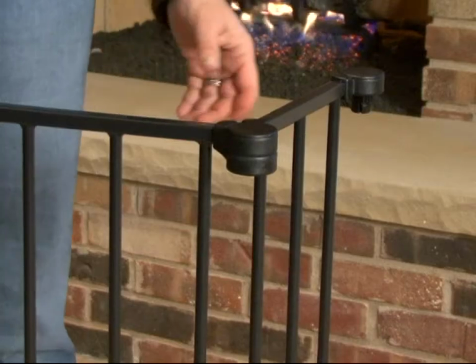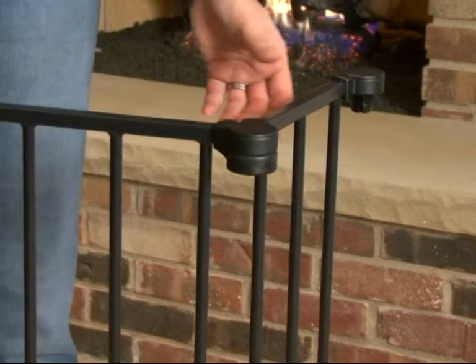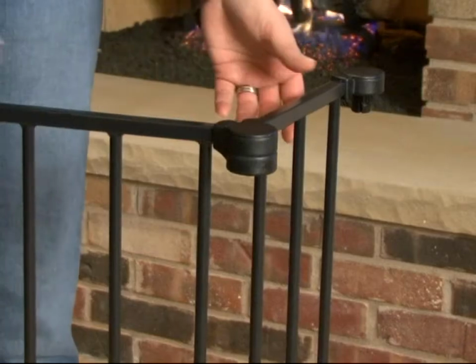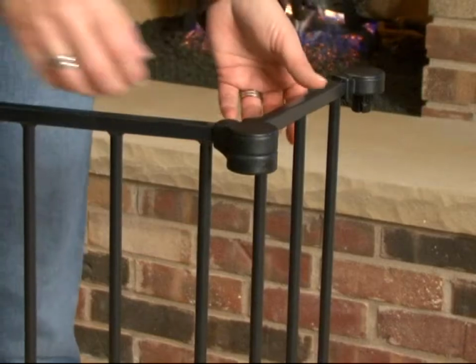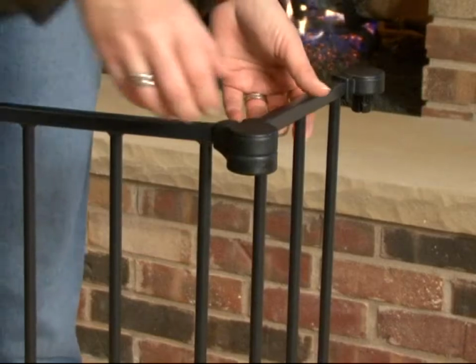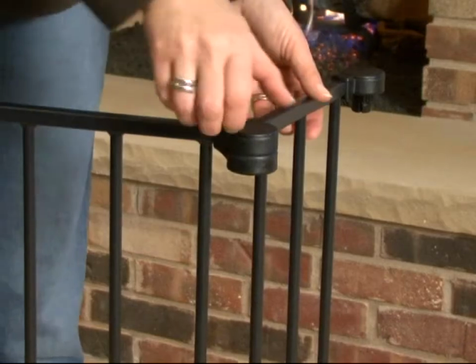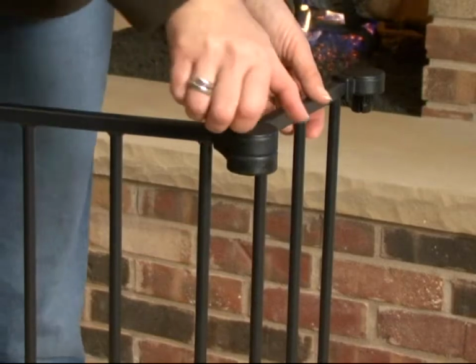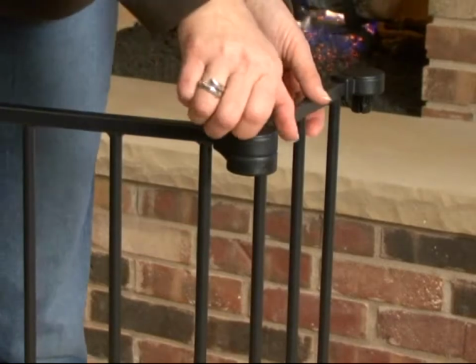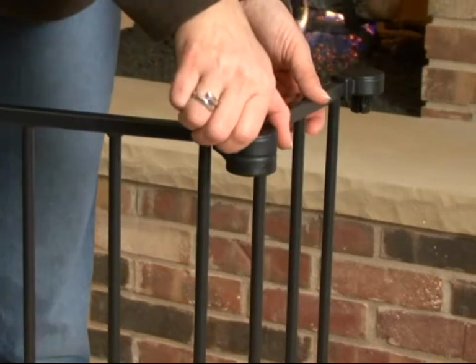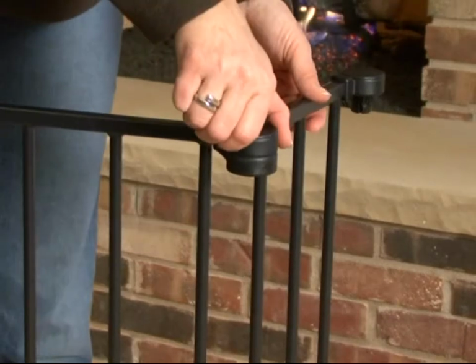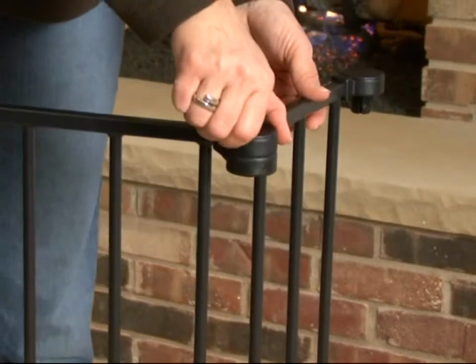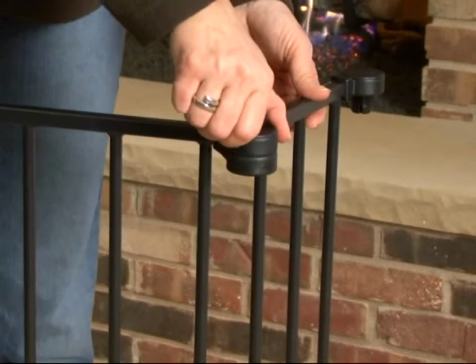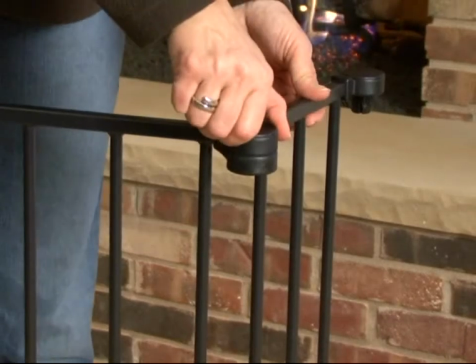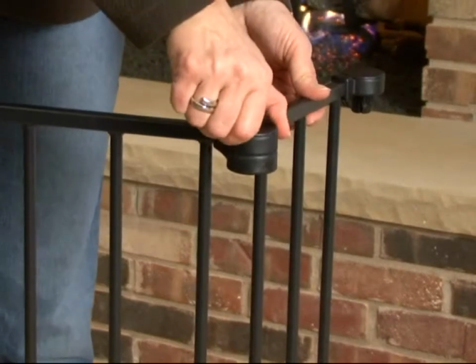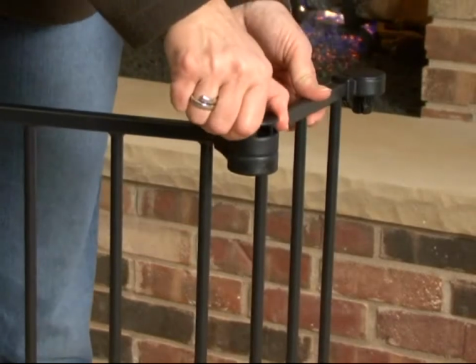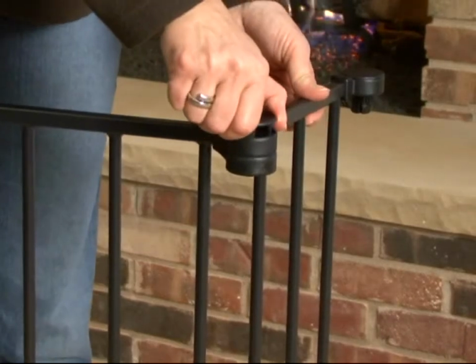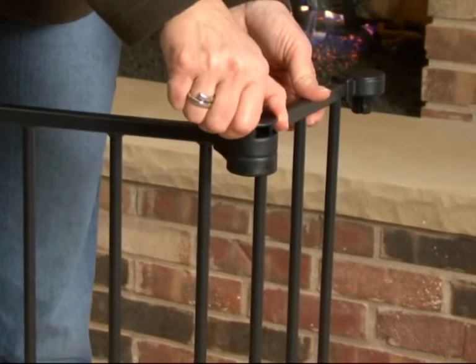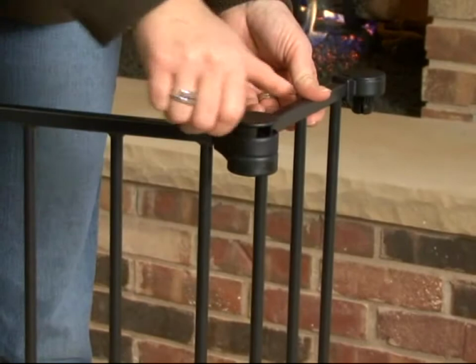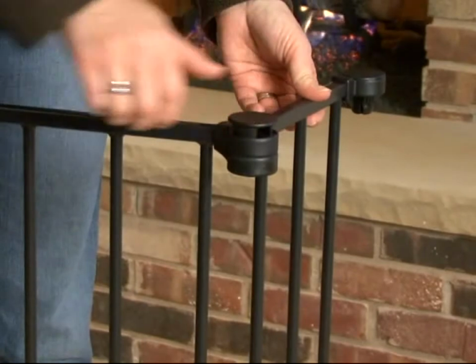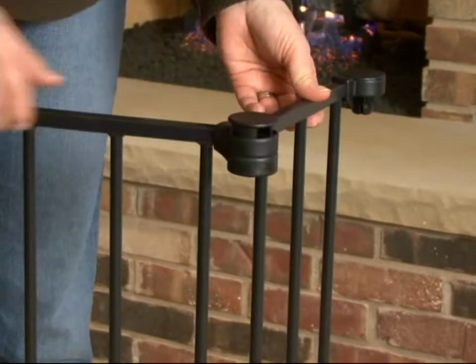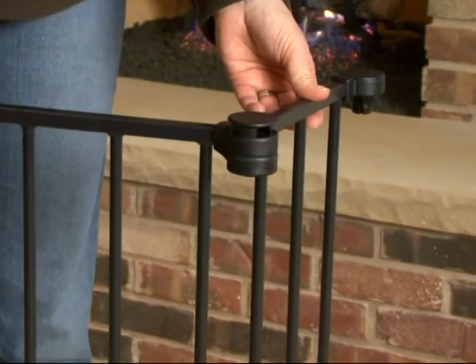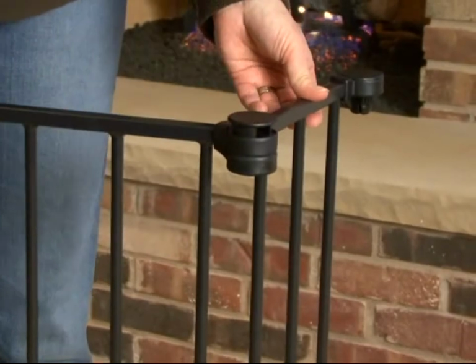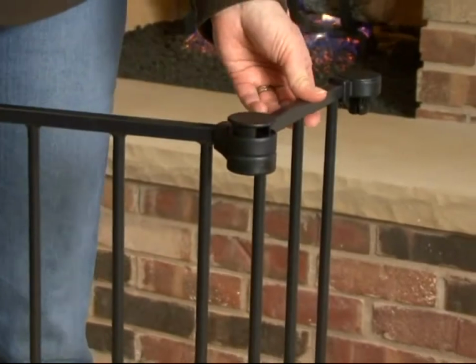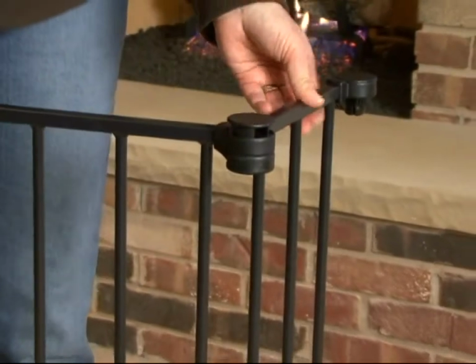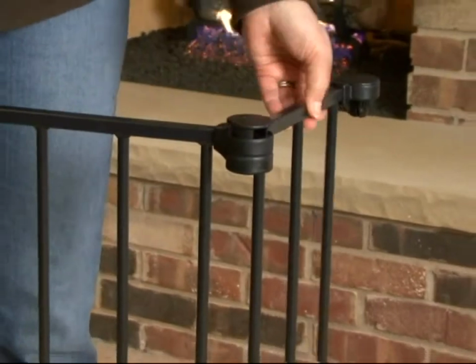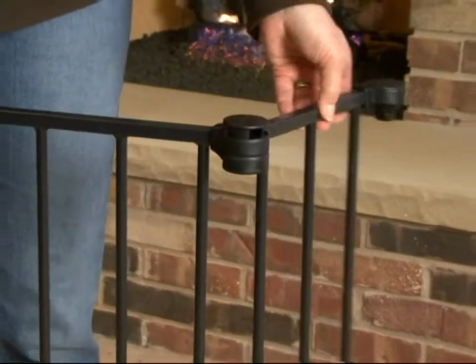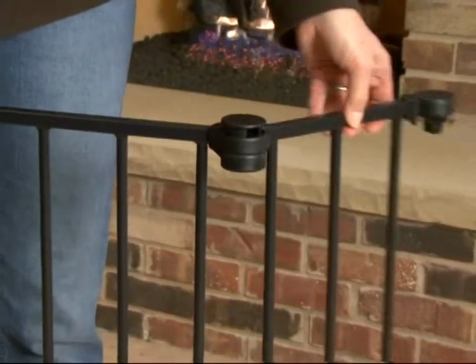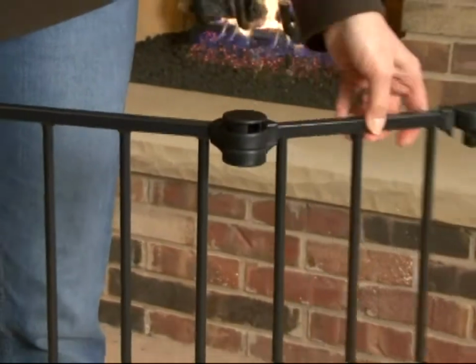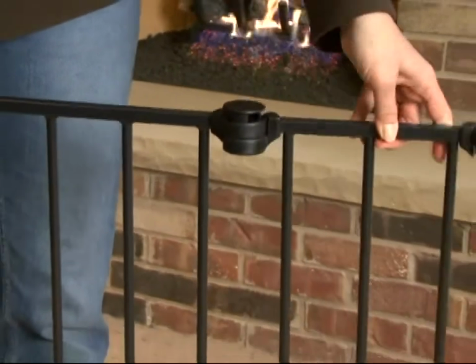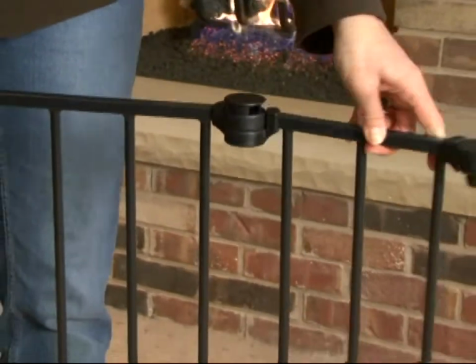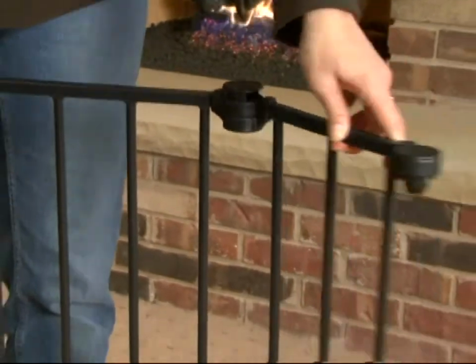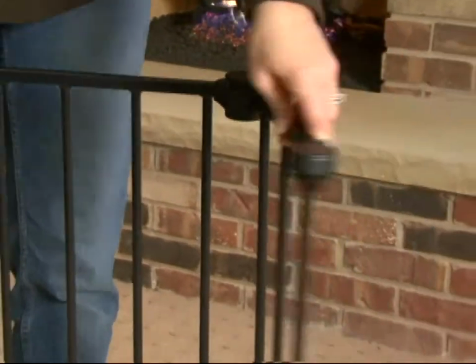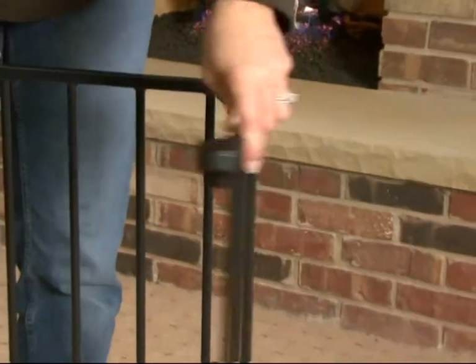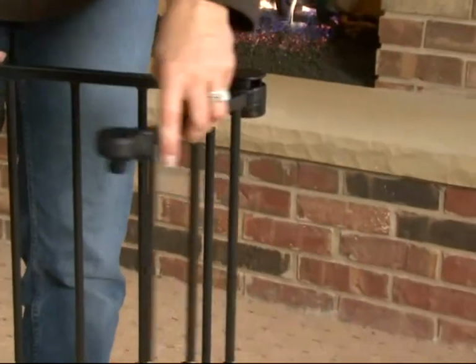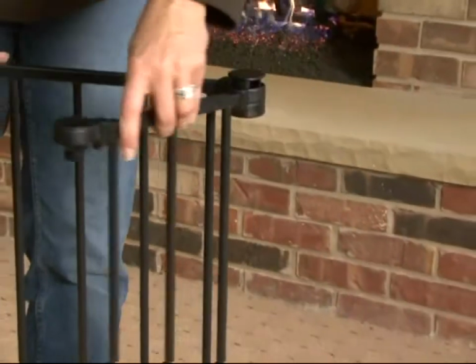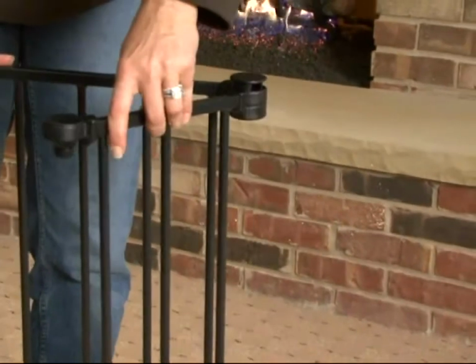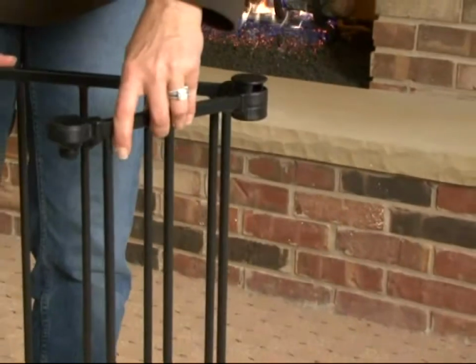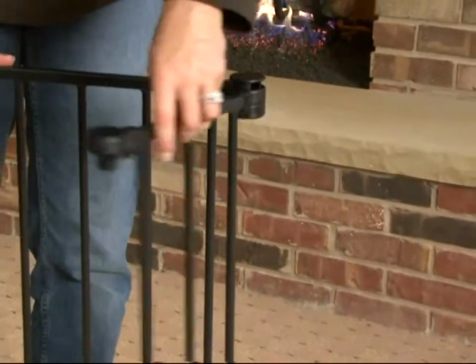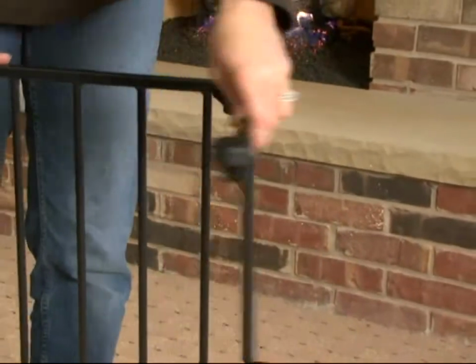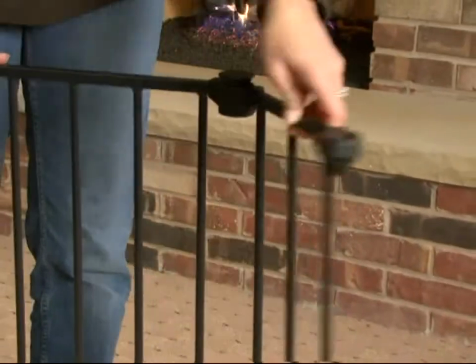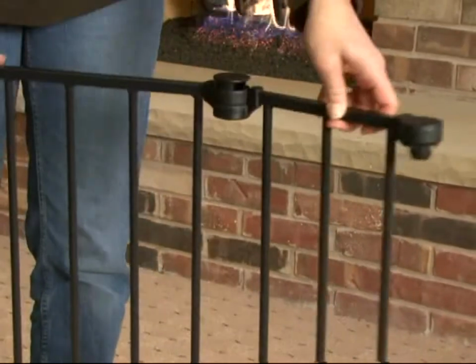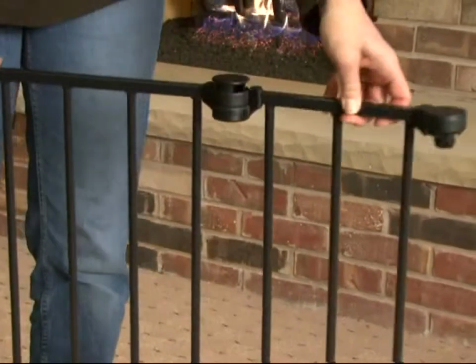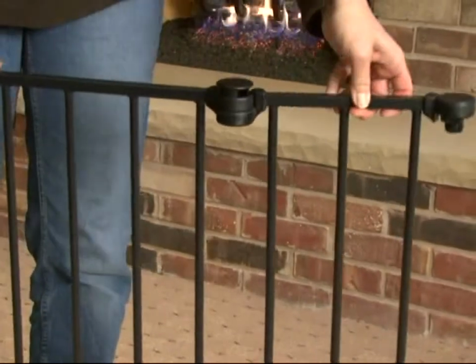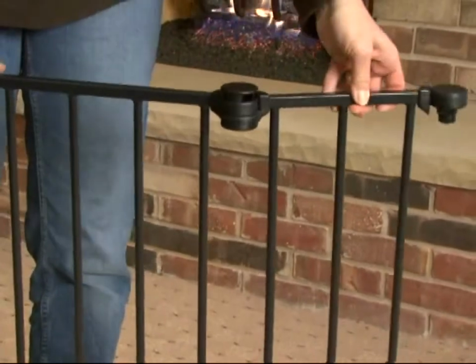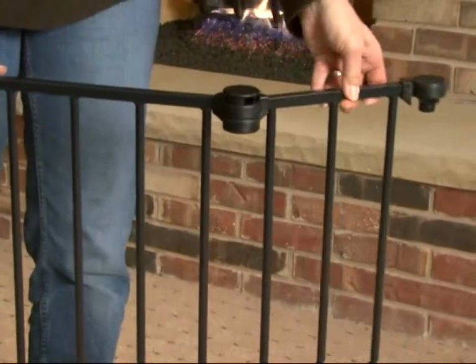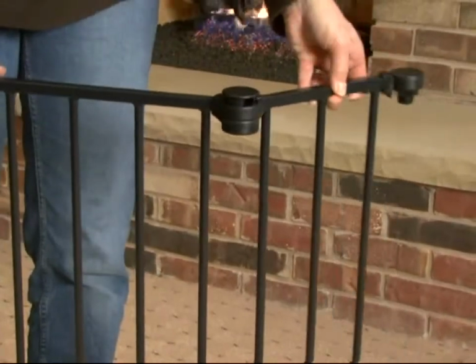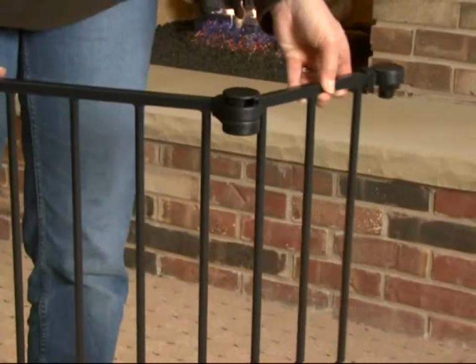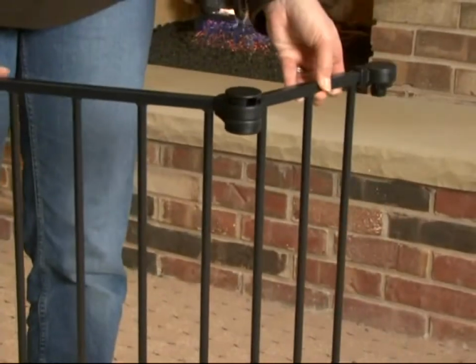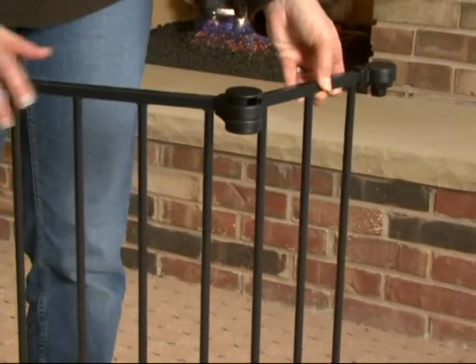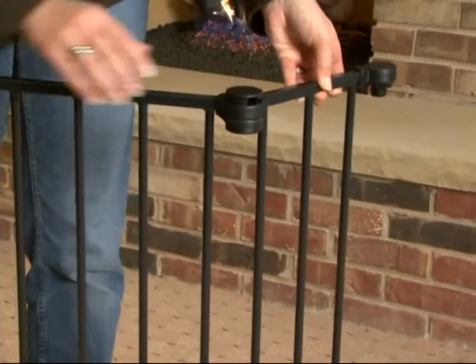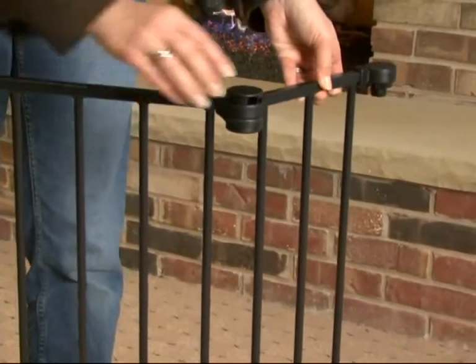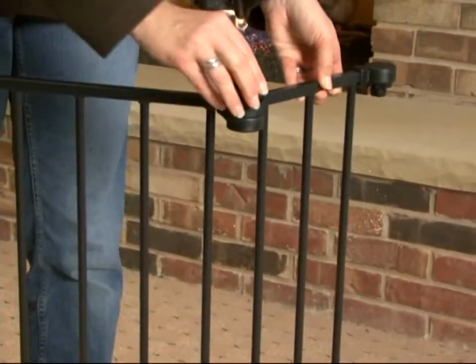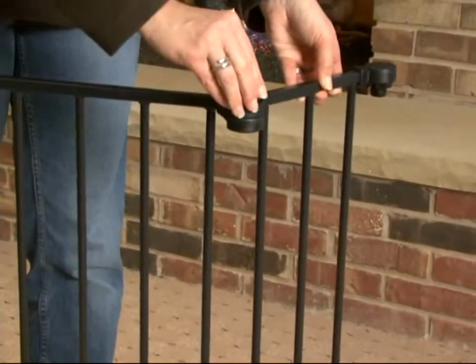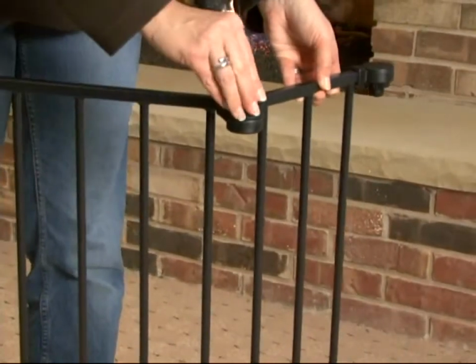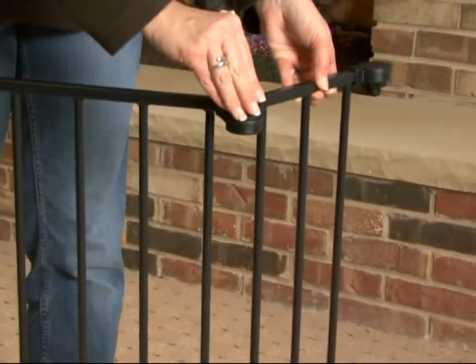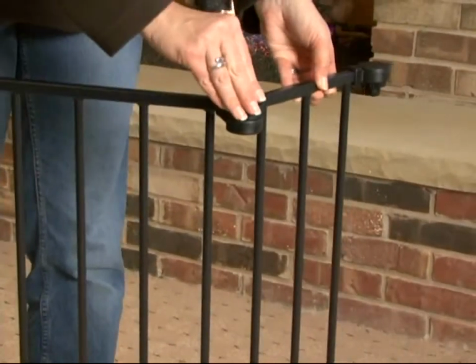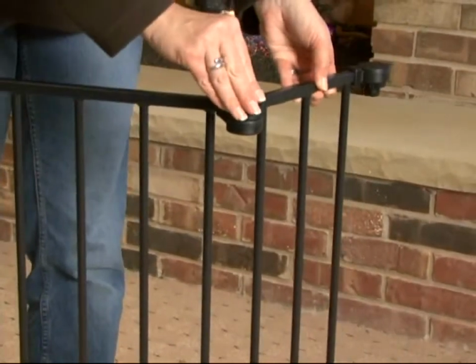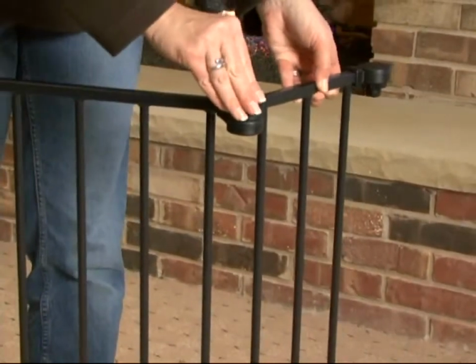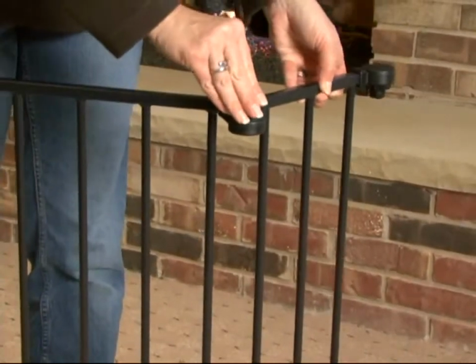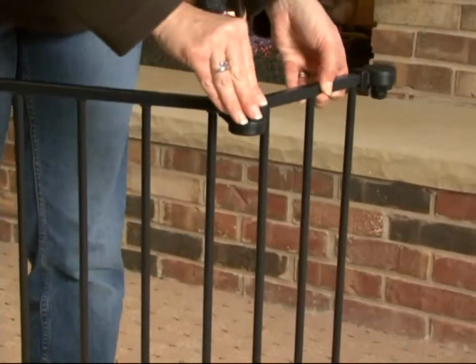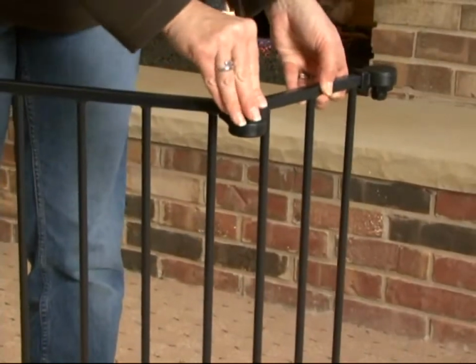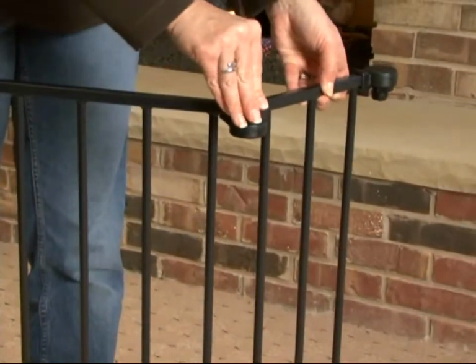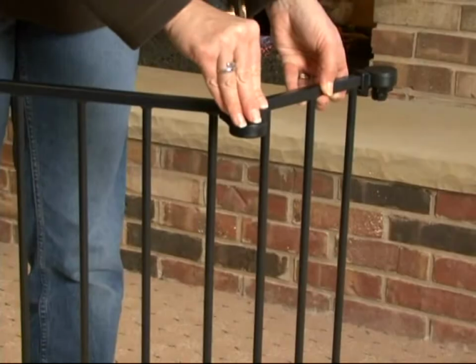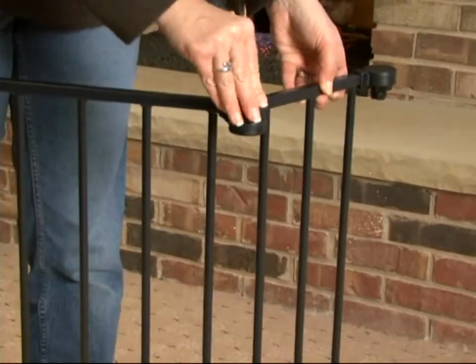All joints rotate, setting individual sections to the ideal angle and then easily lock in place for a secure attachment.